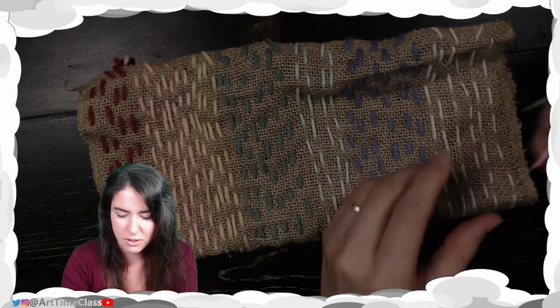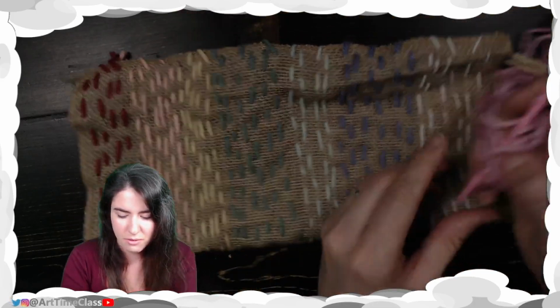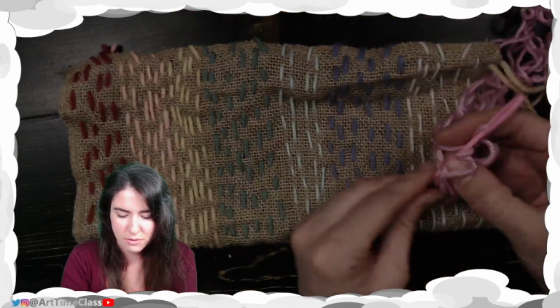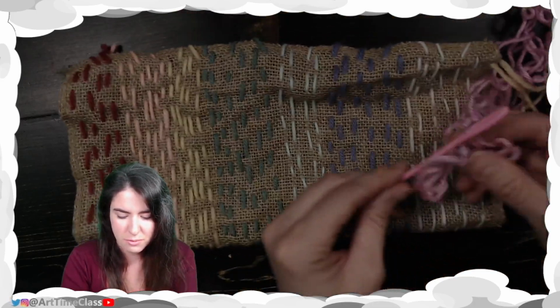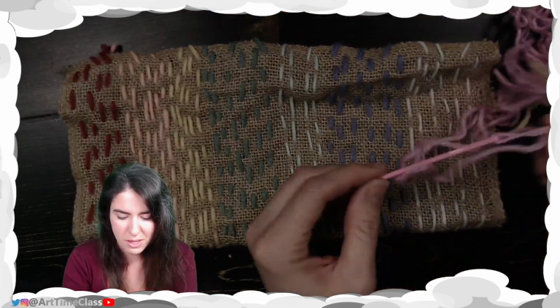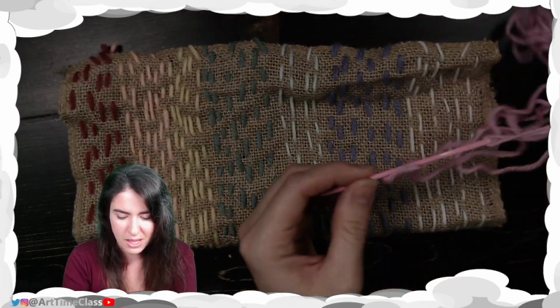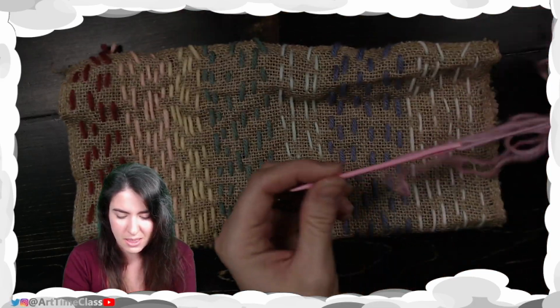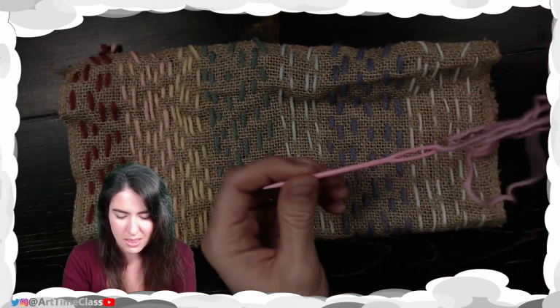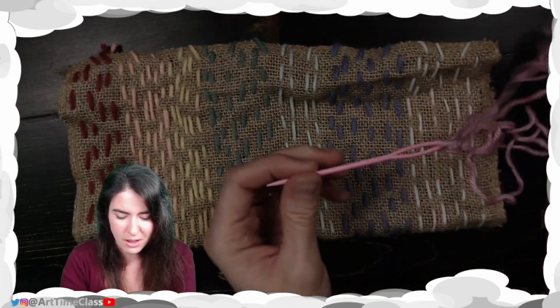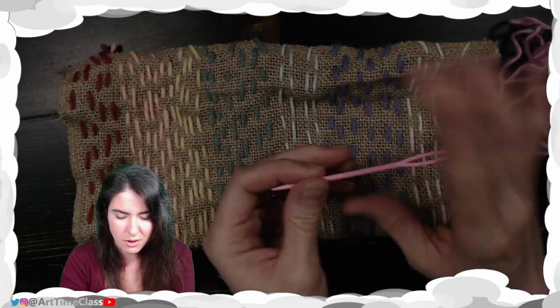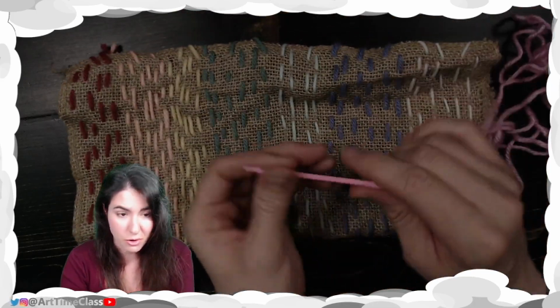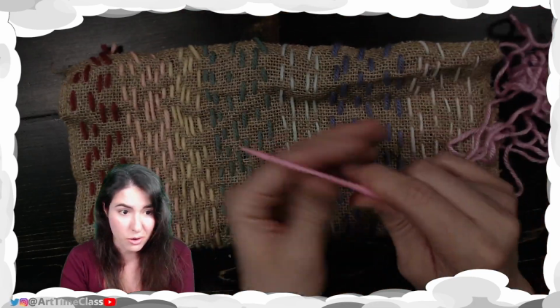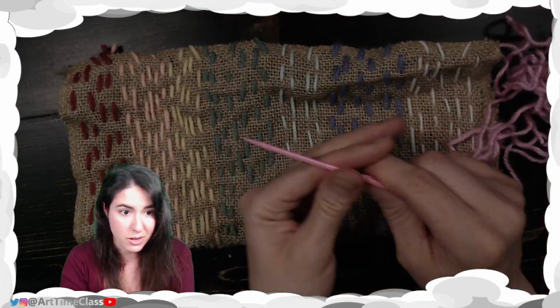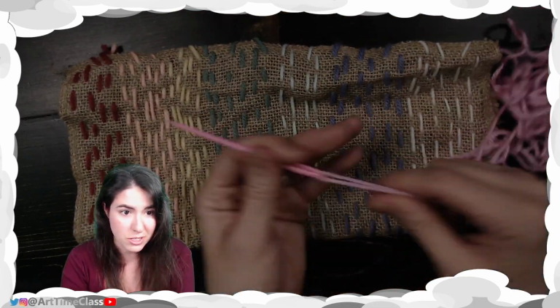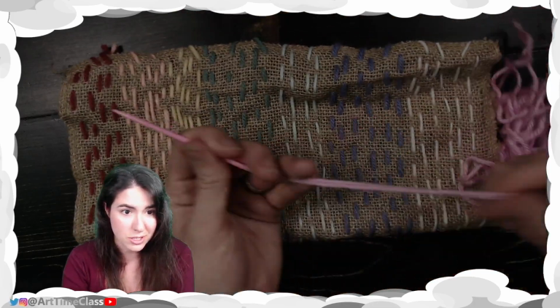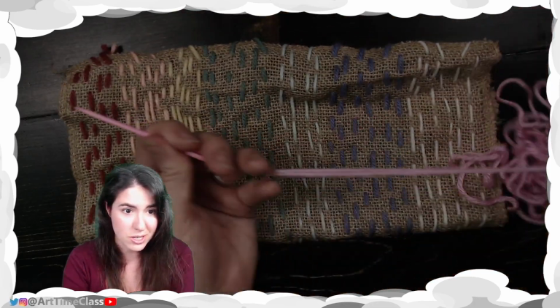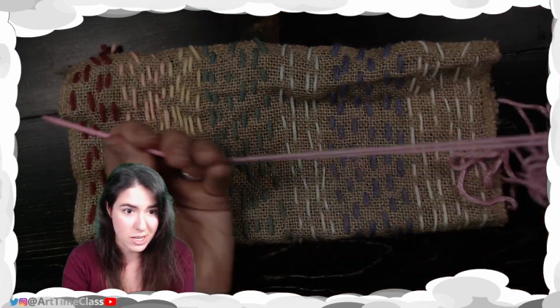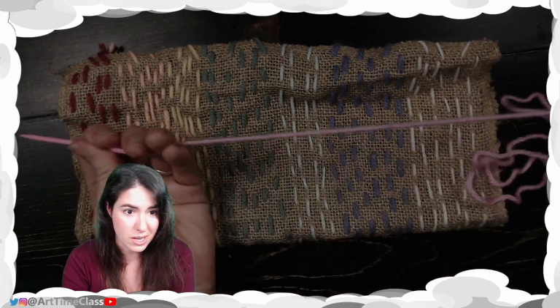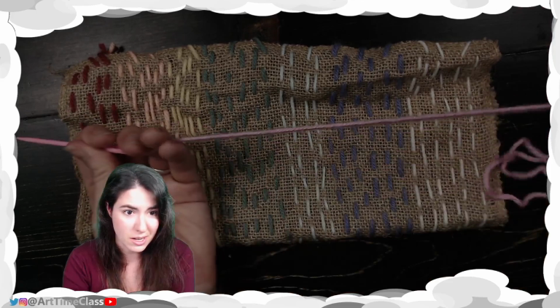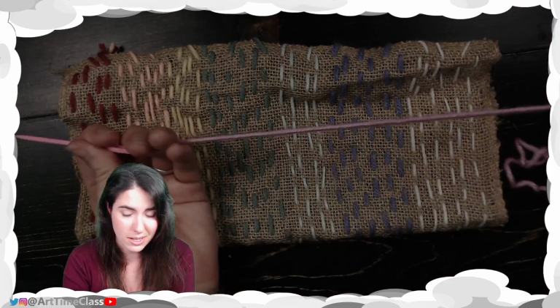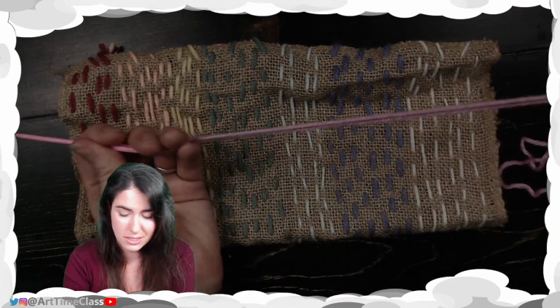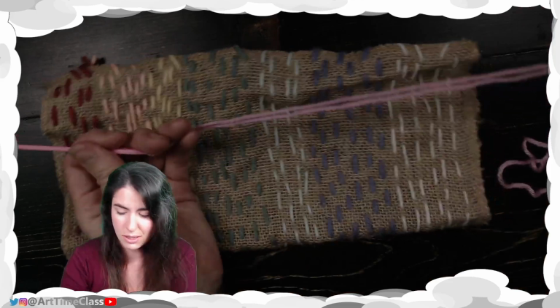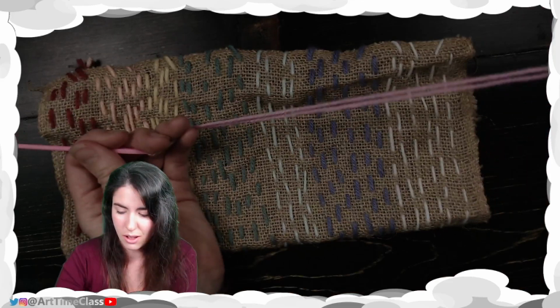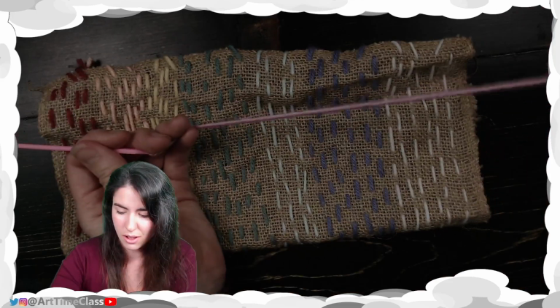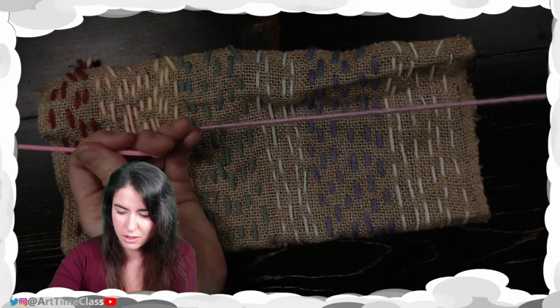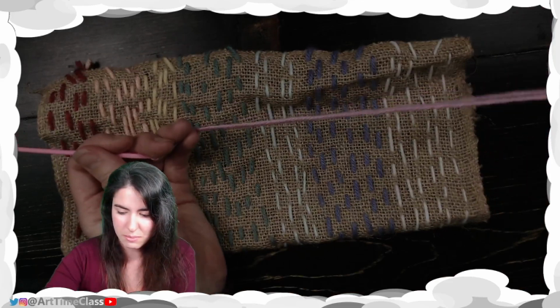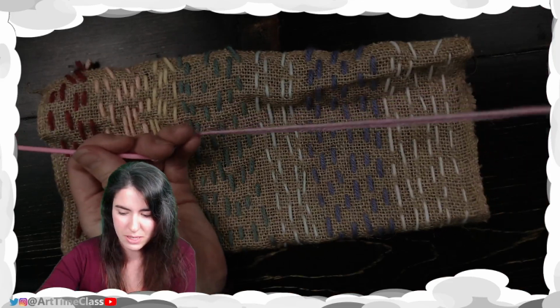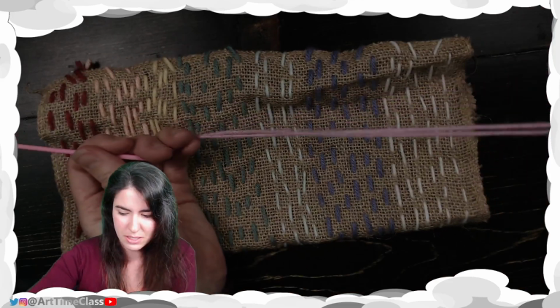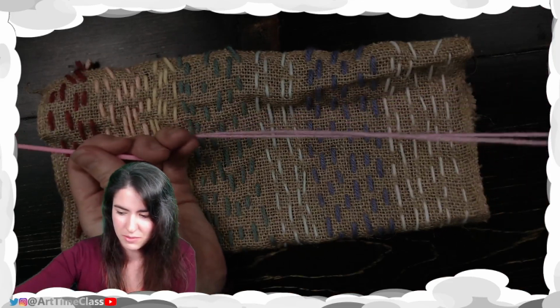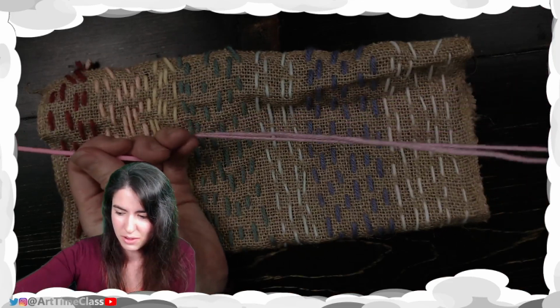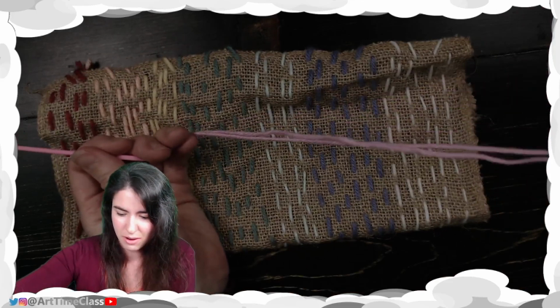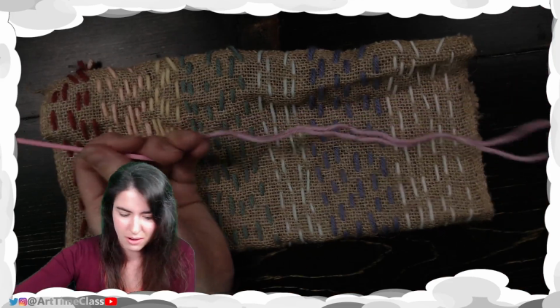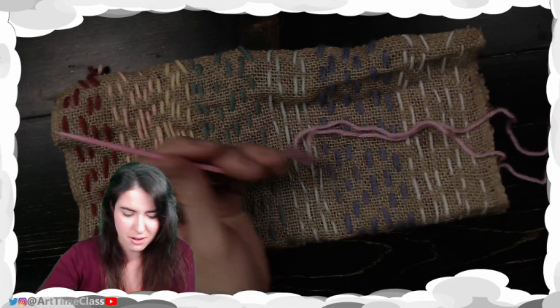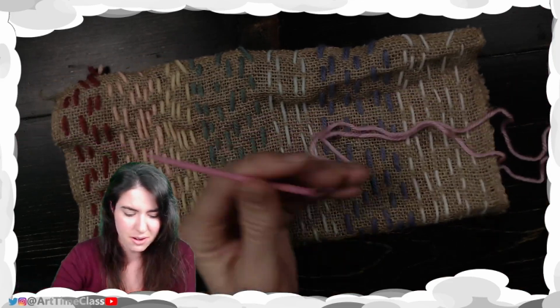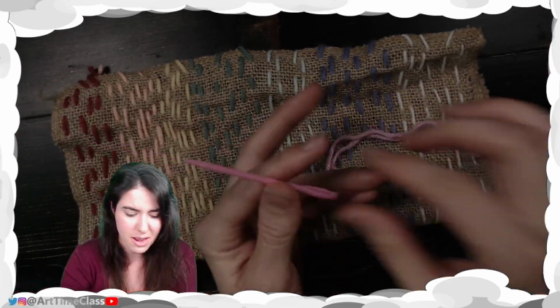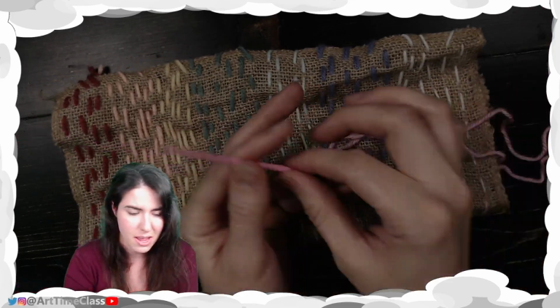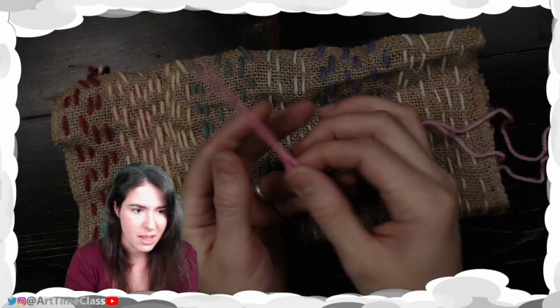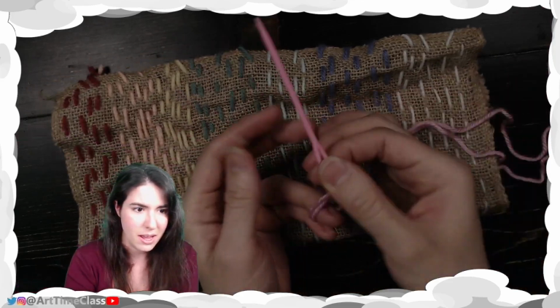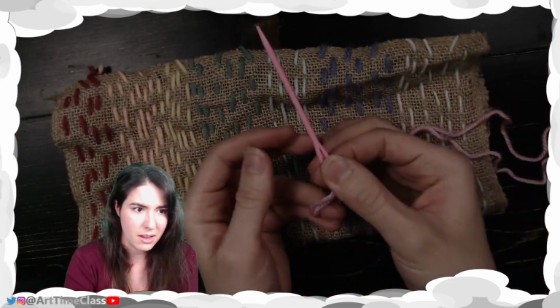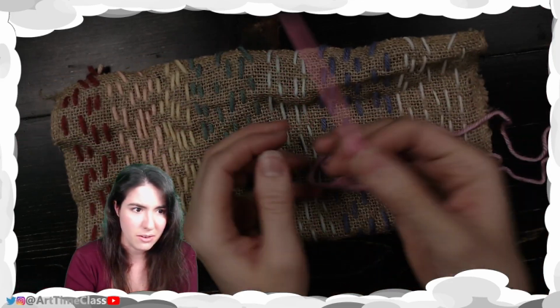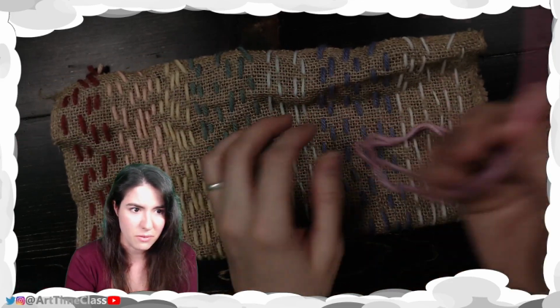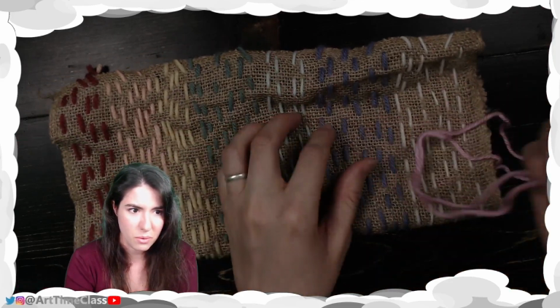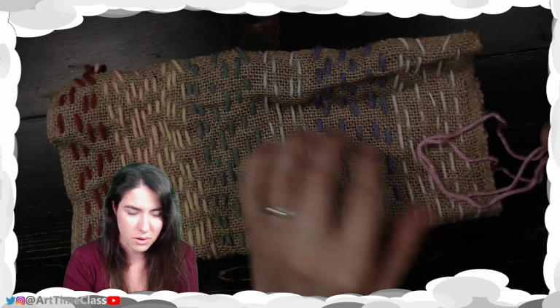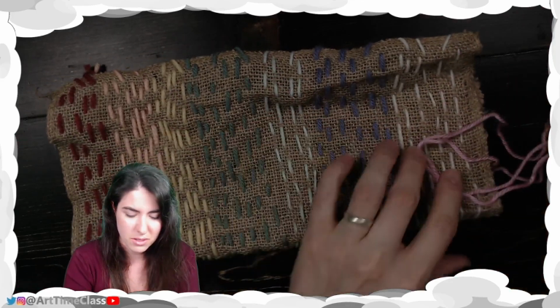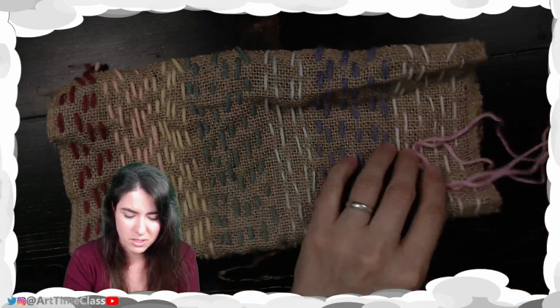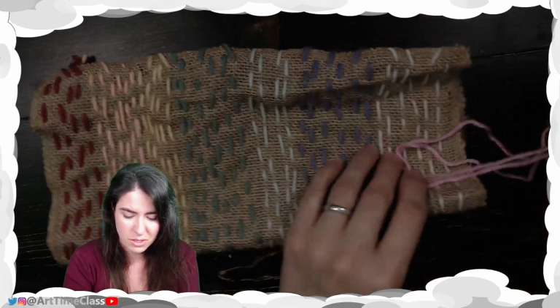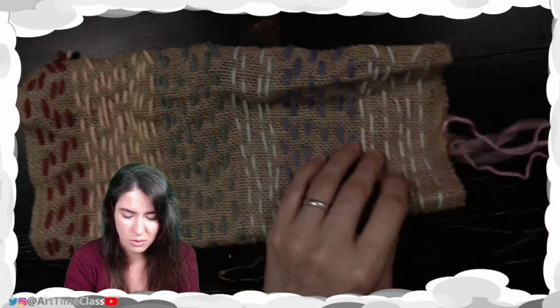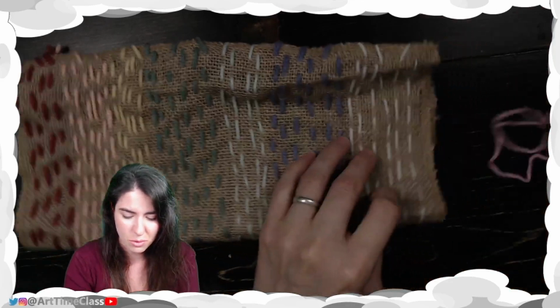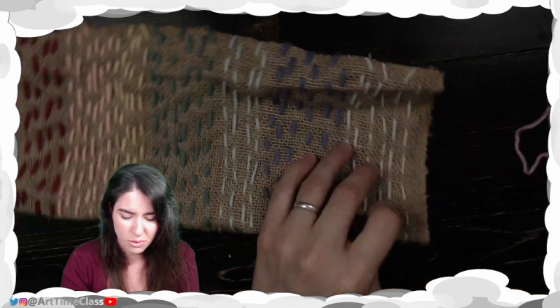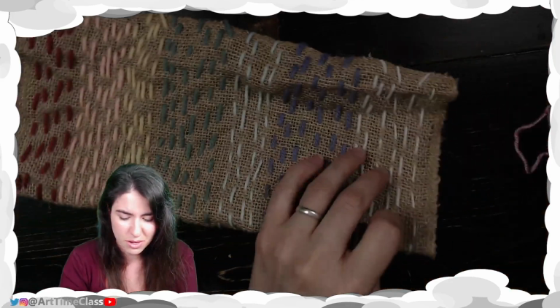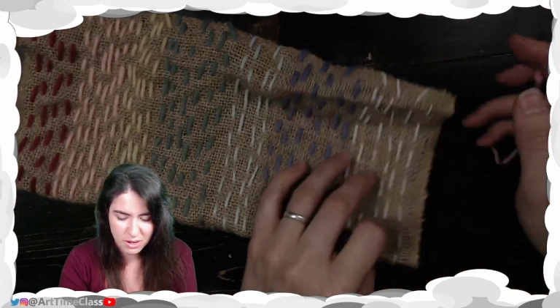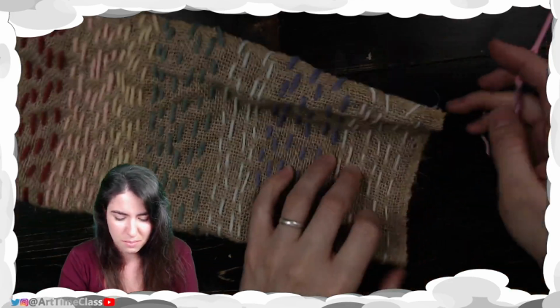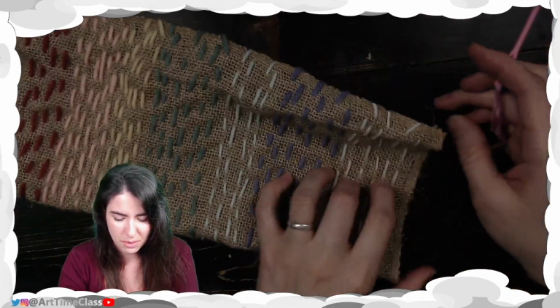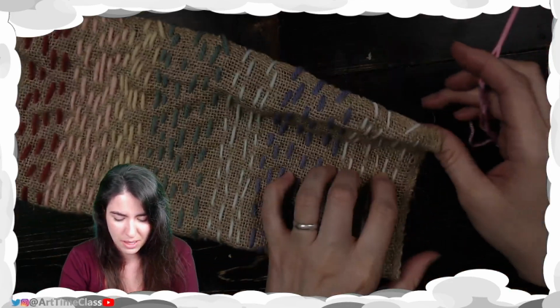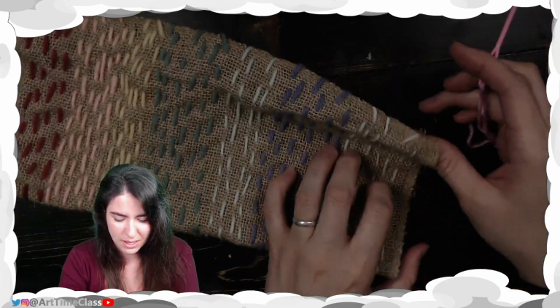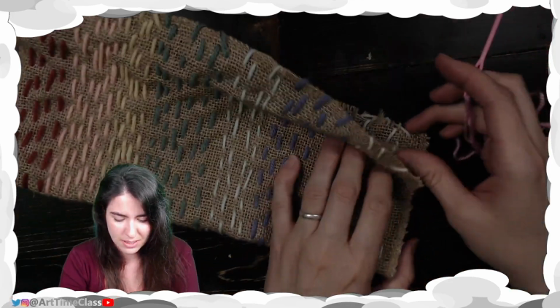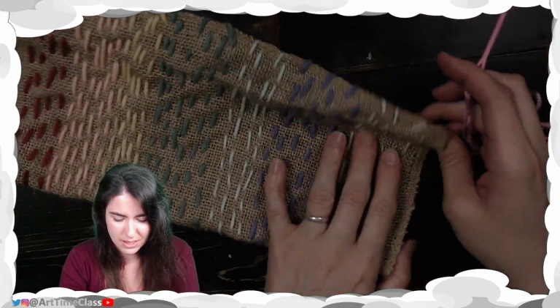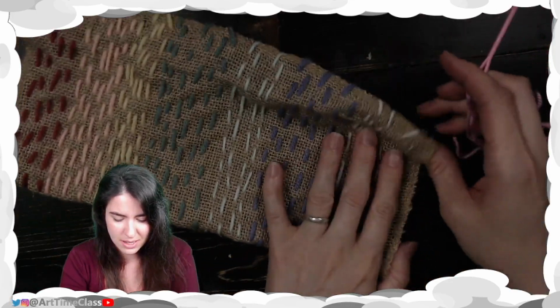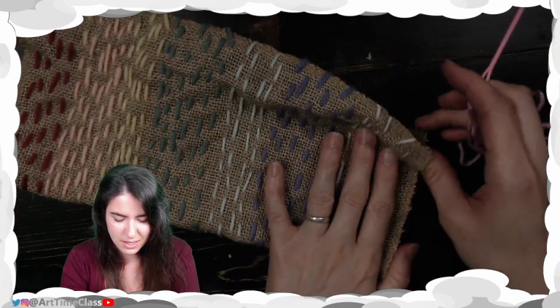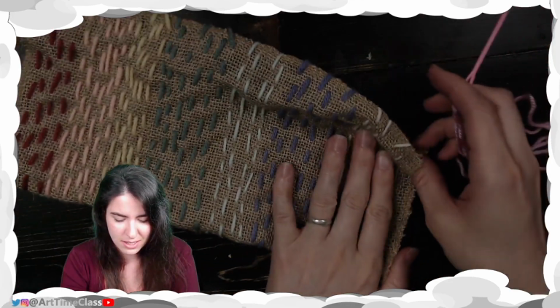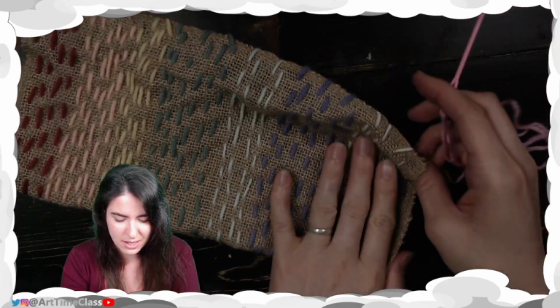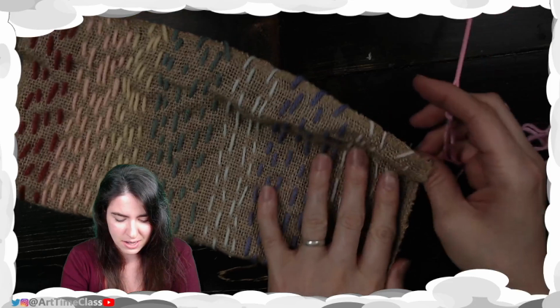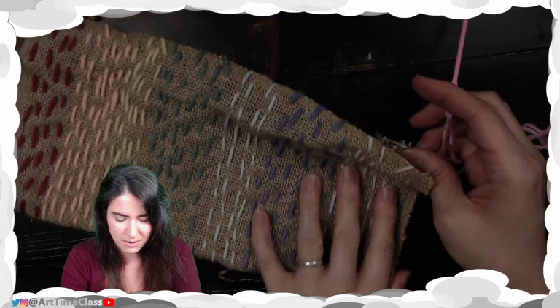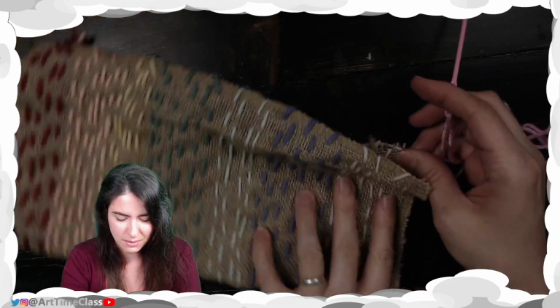To begin that, you're going to need a nice long piece of yarn and, of course, your plastic needle.